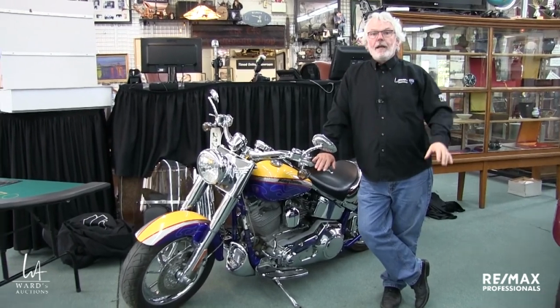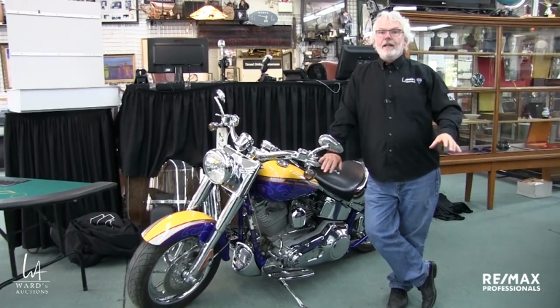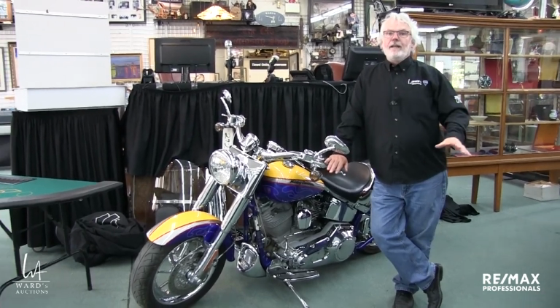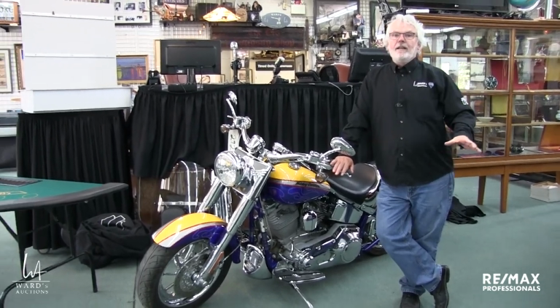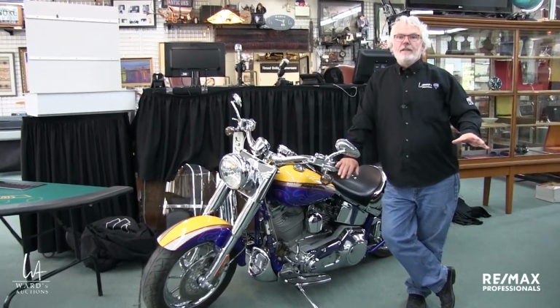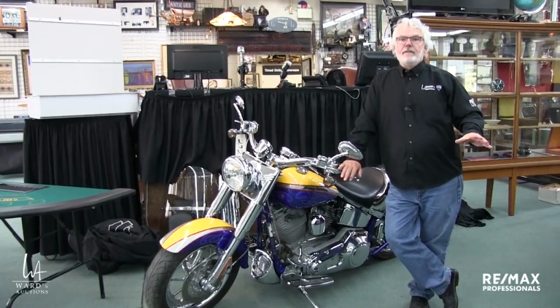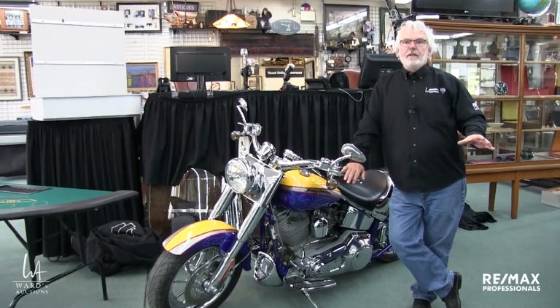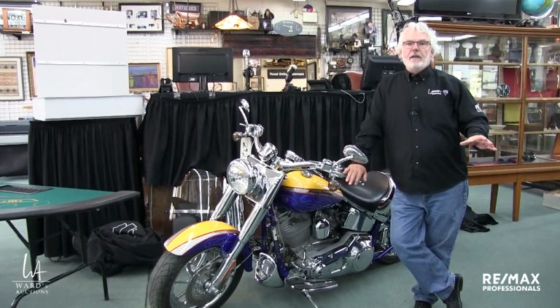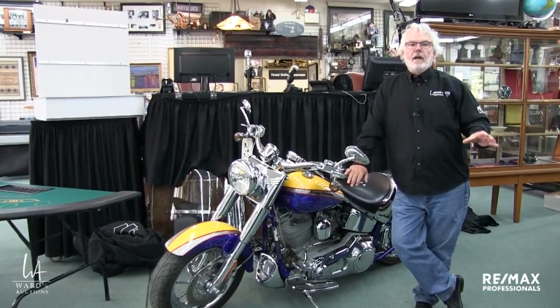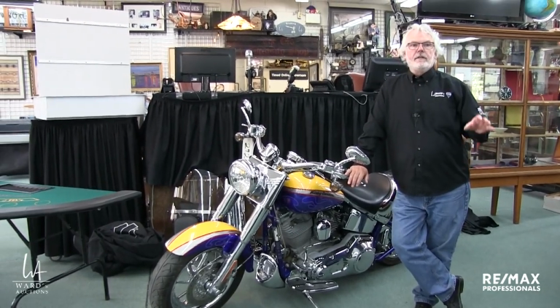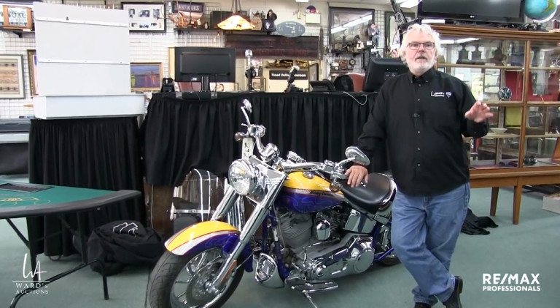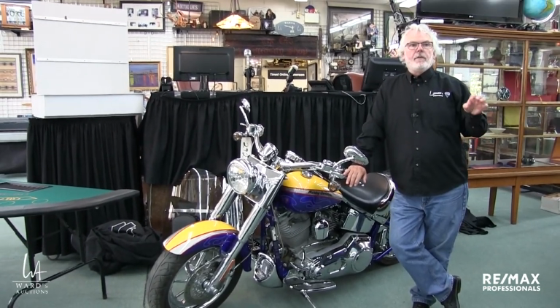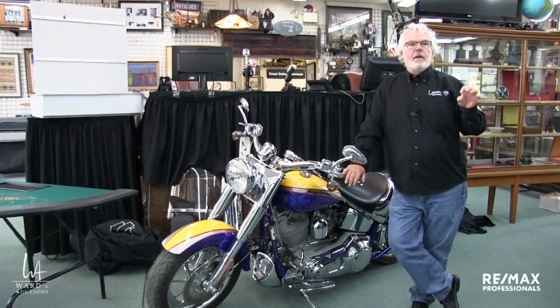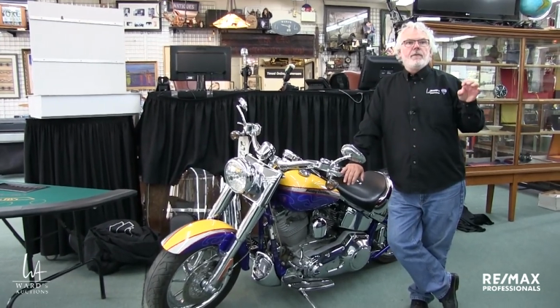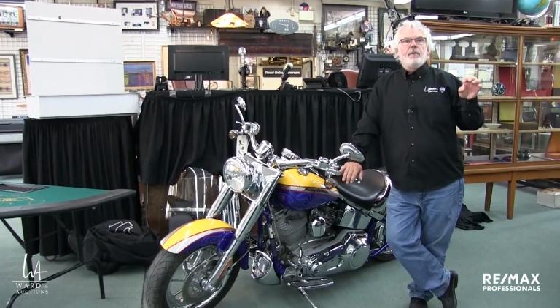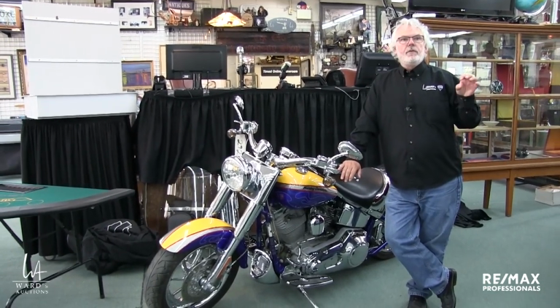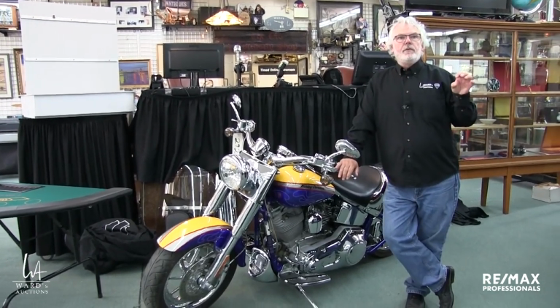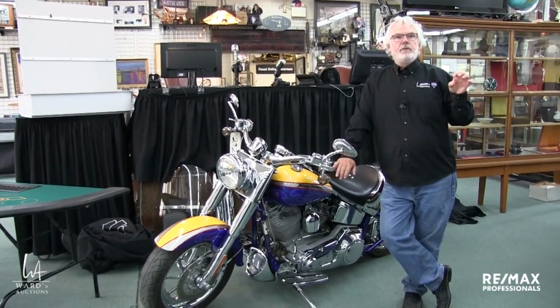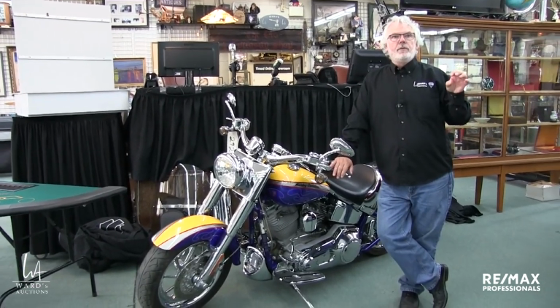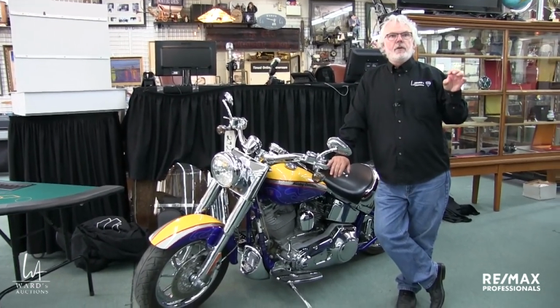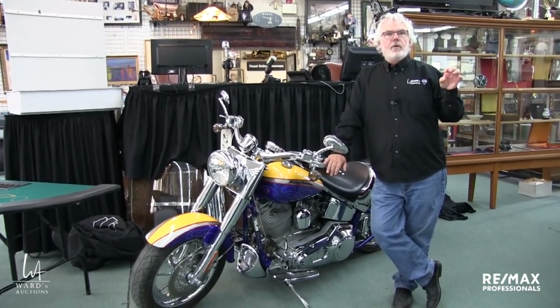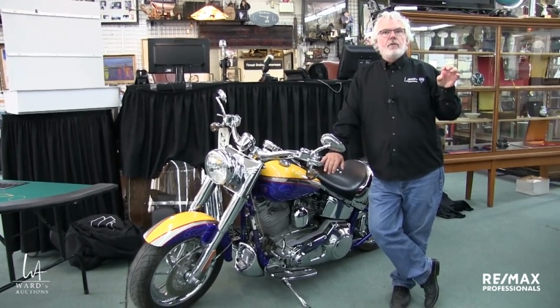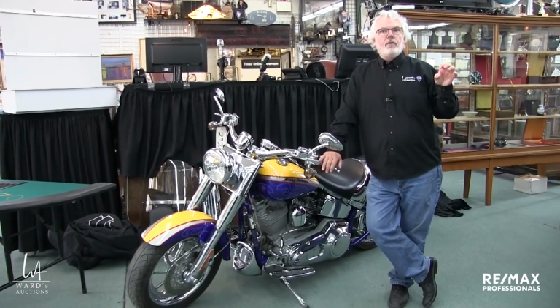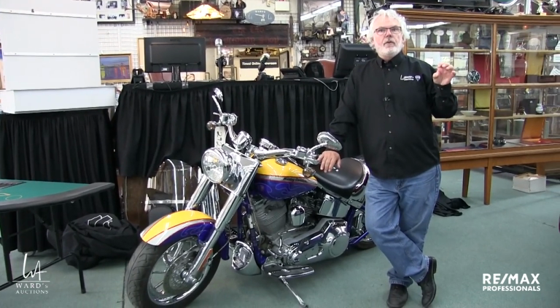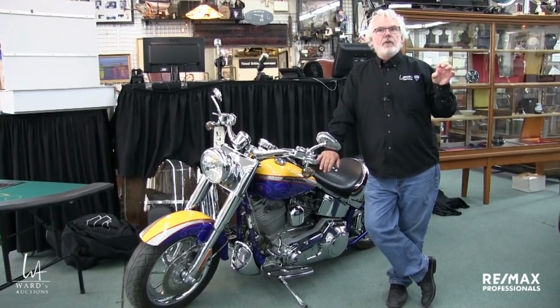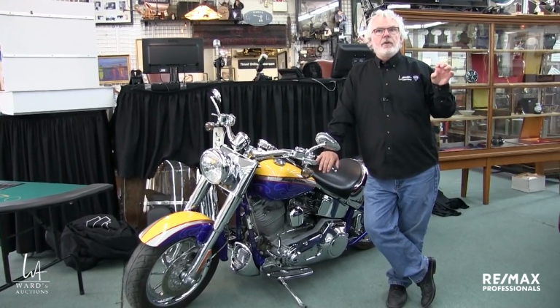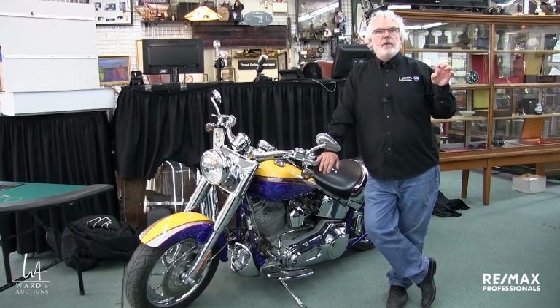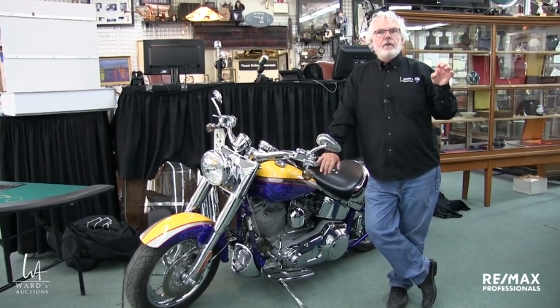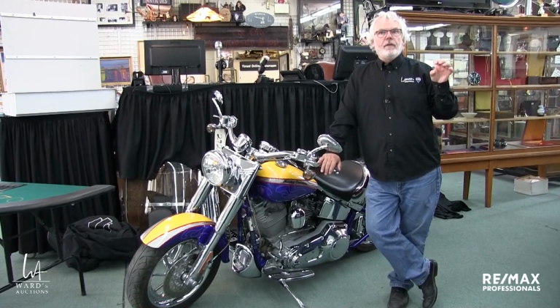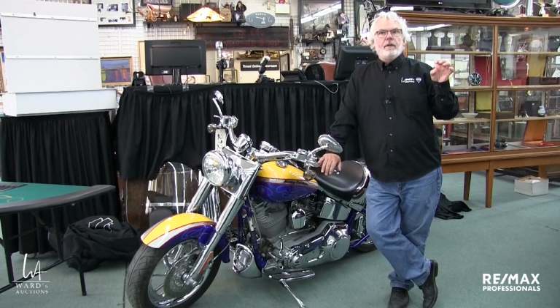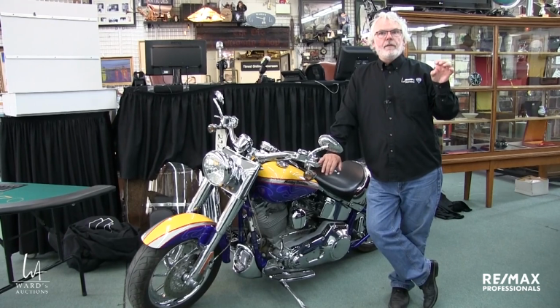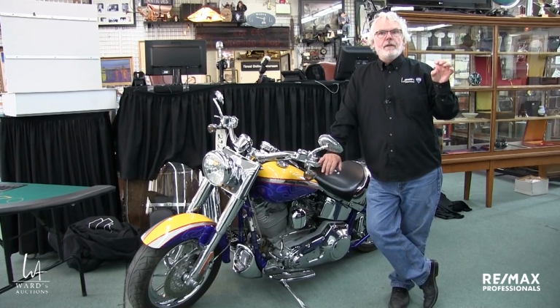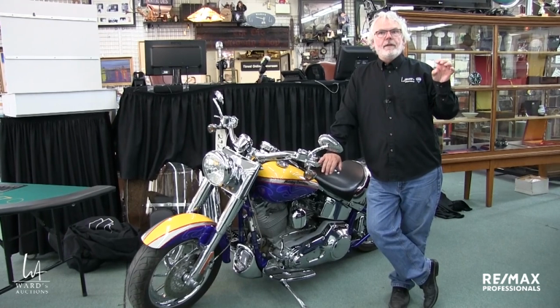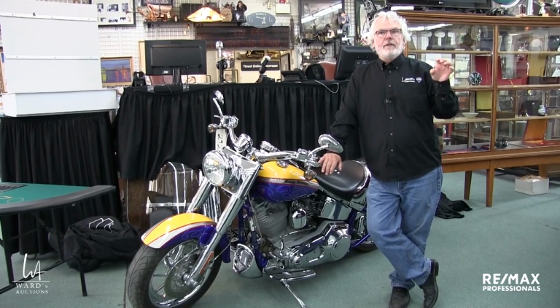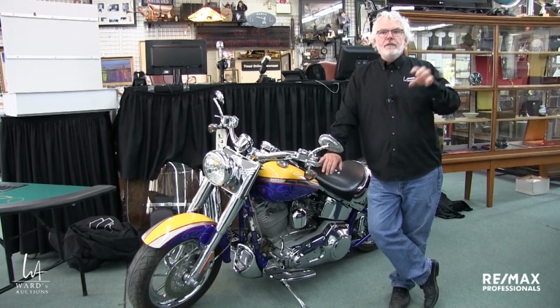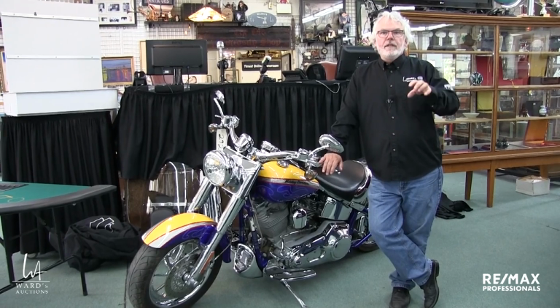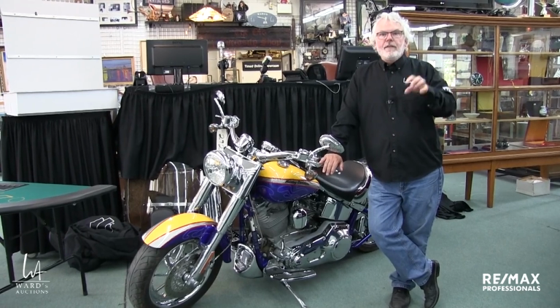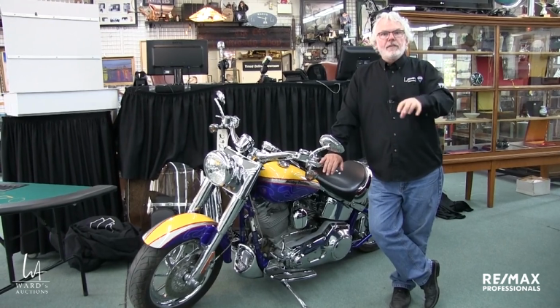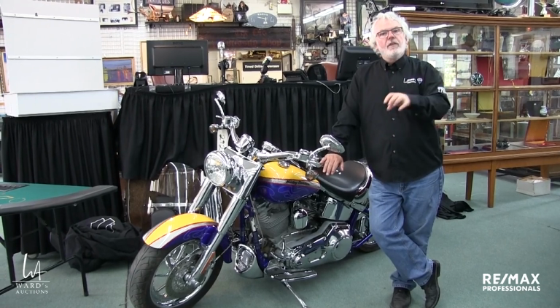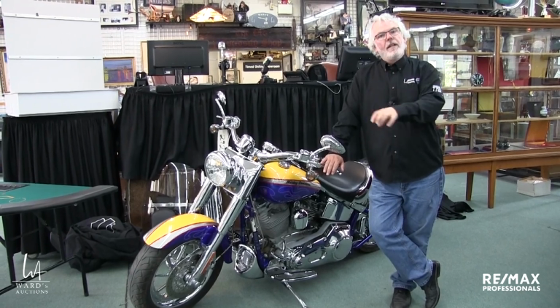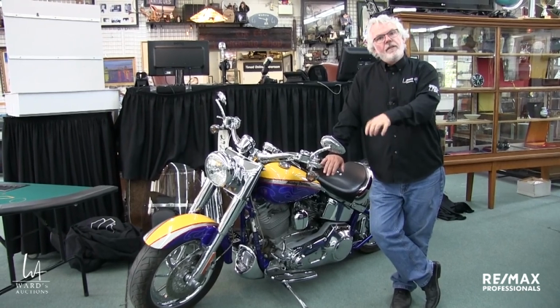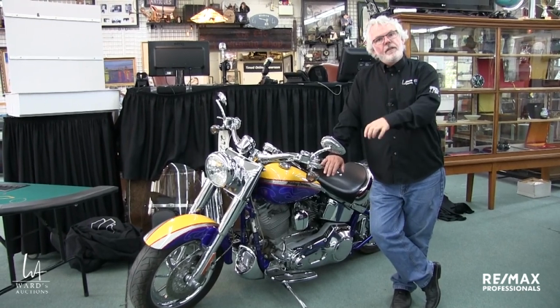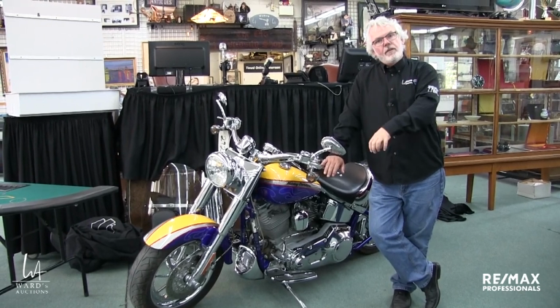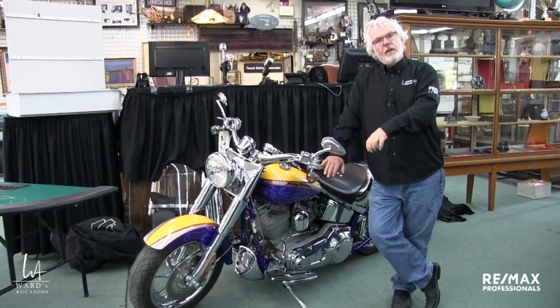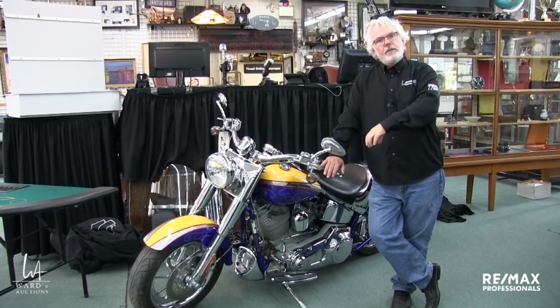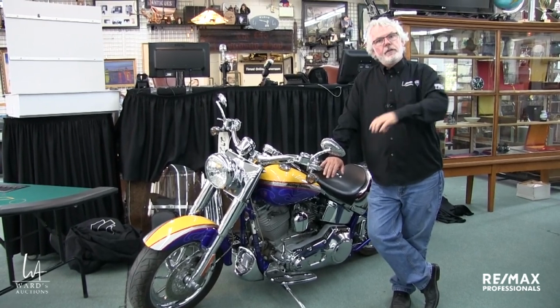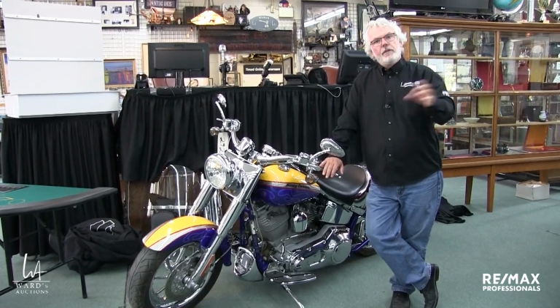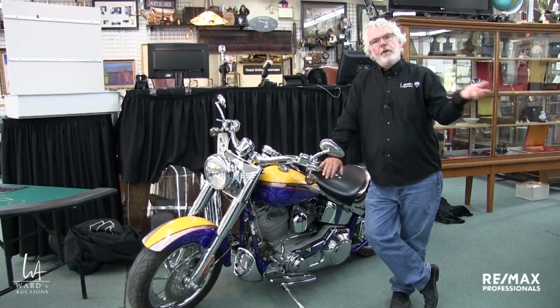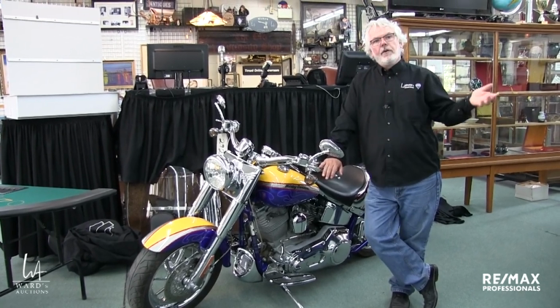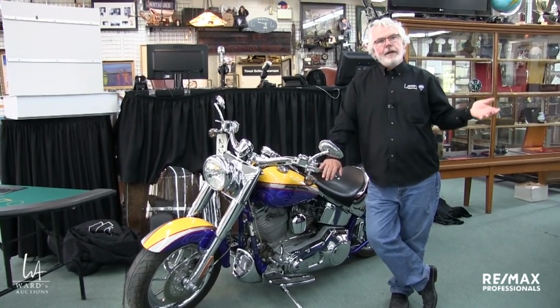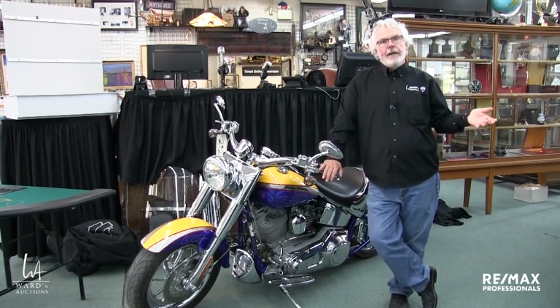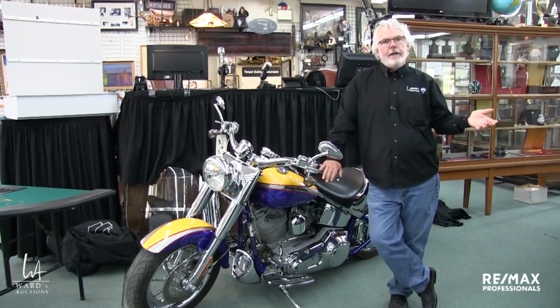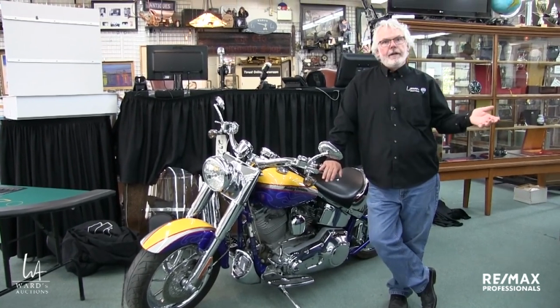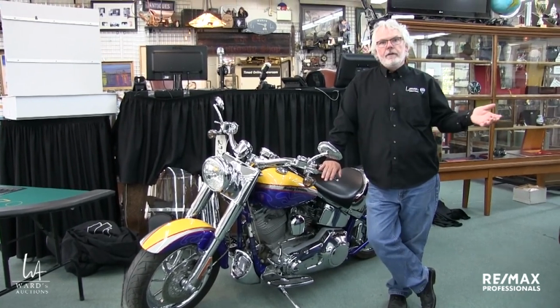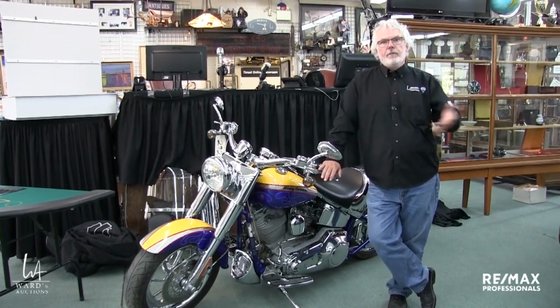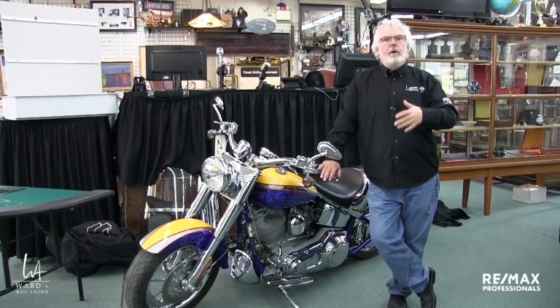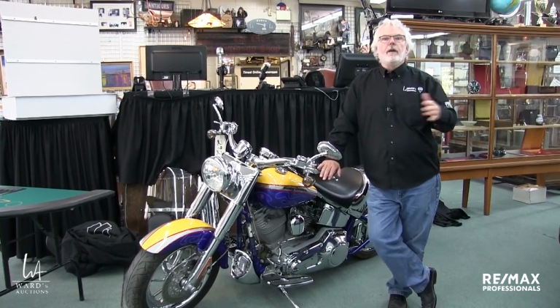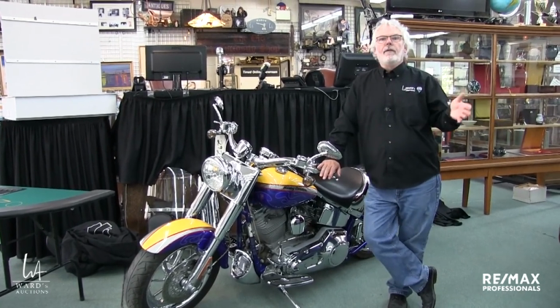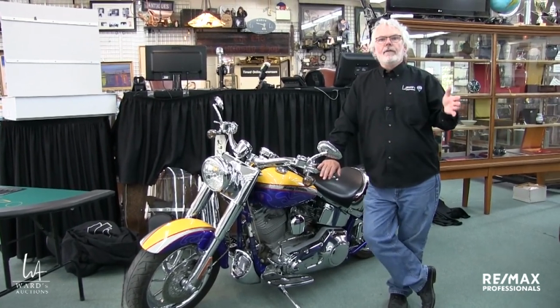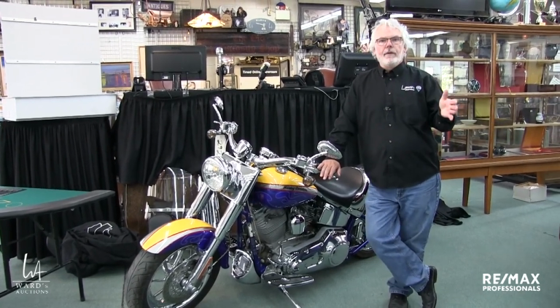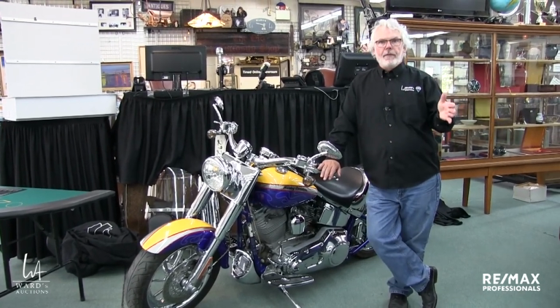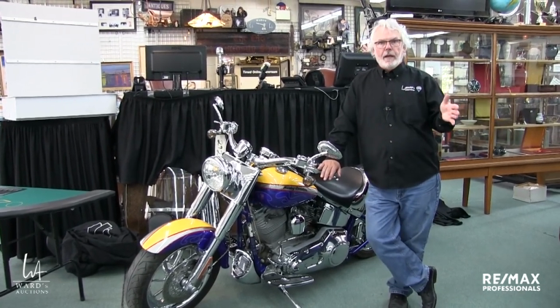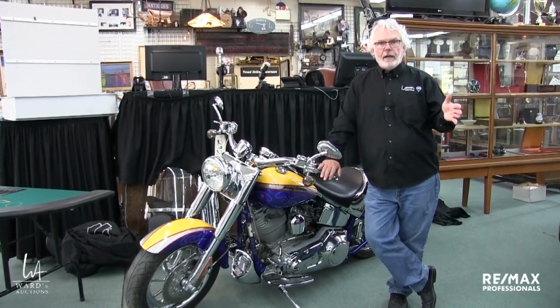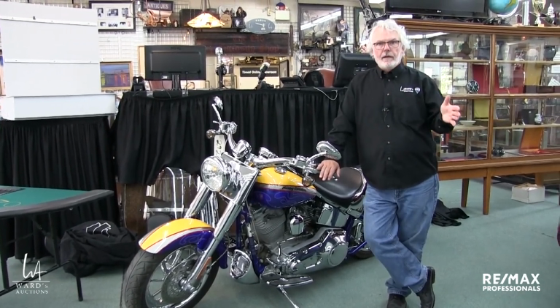But I'll tell you what, if it's not in this auction, you don't need it. There's one of everything.